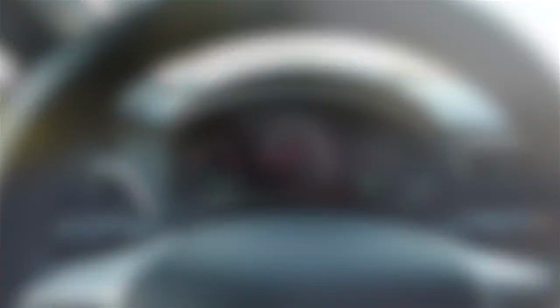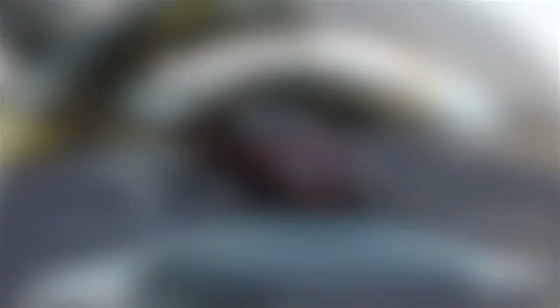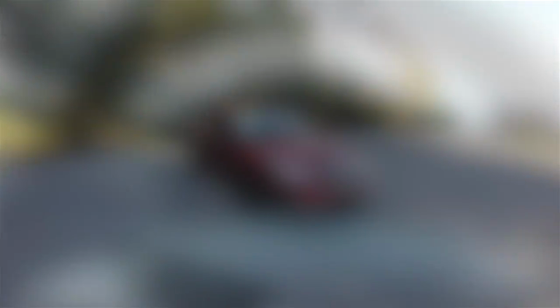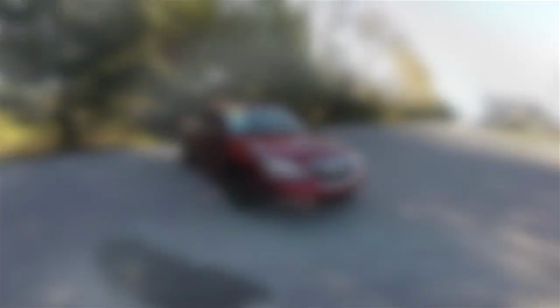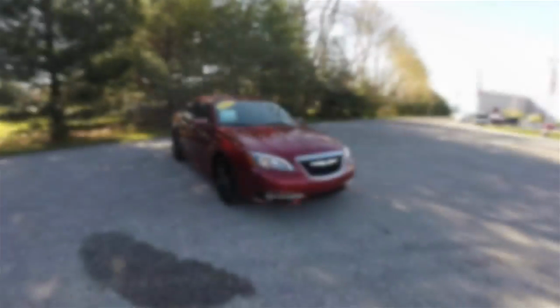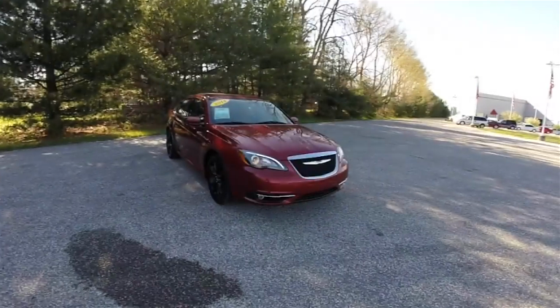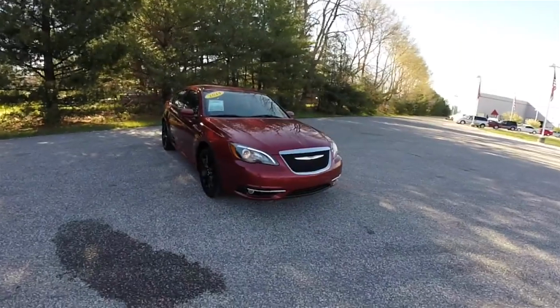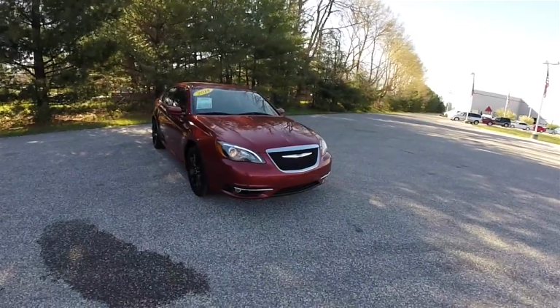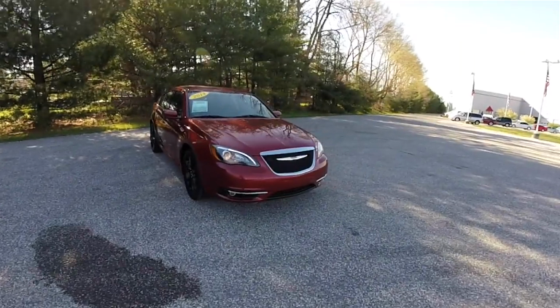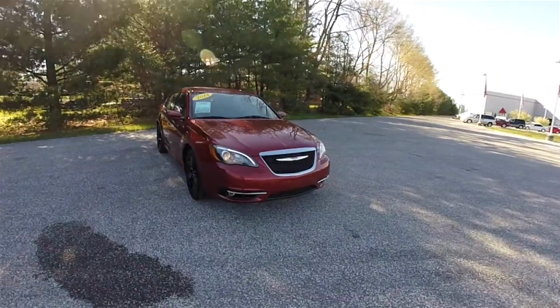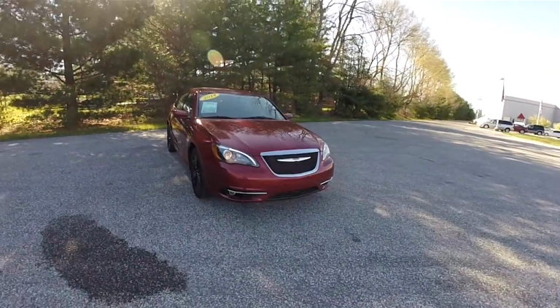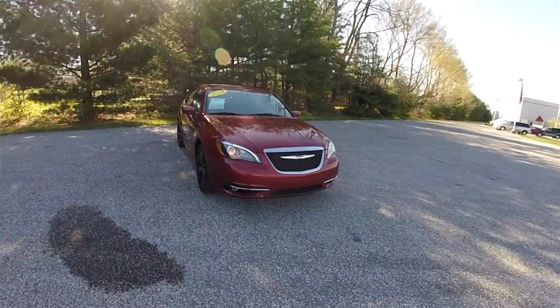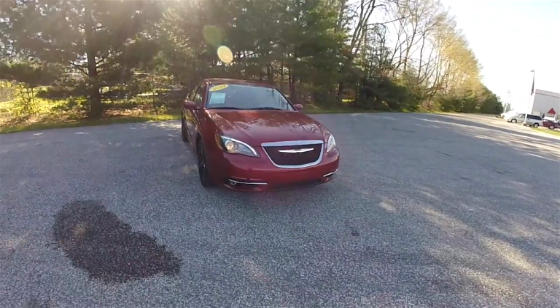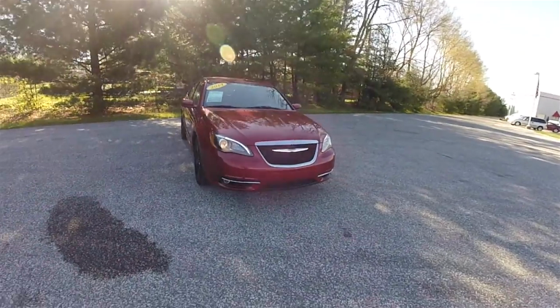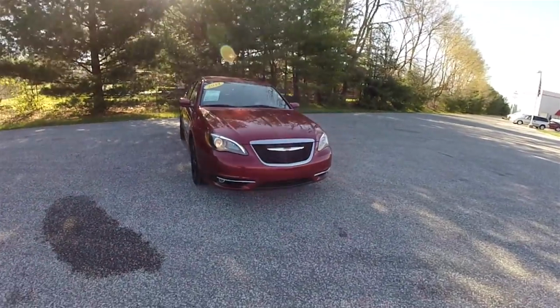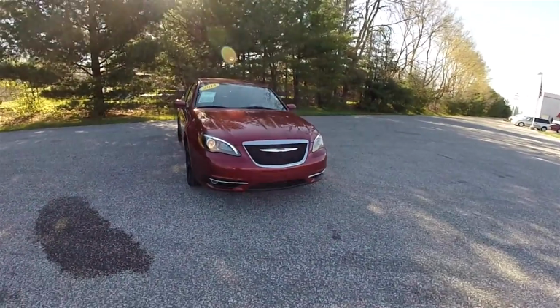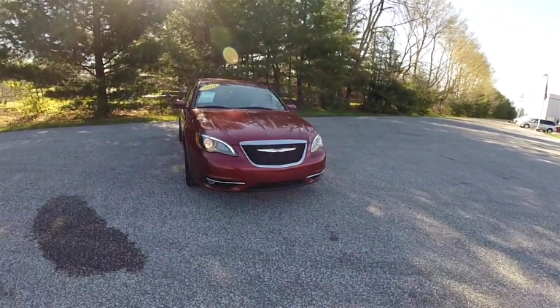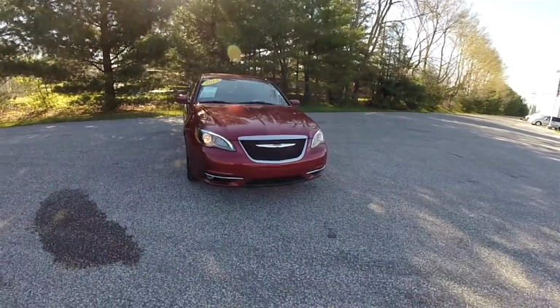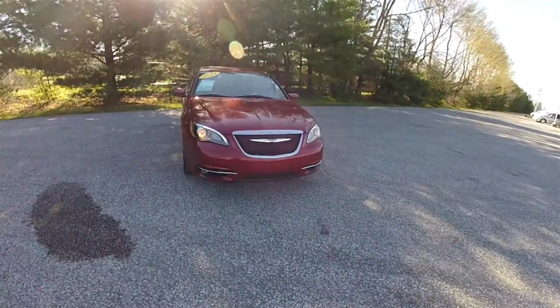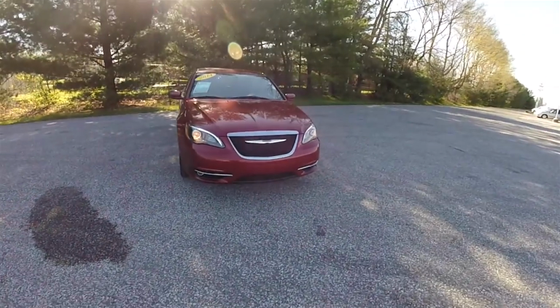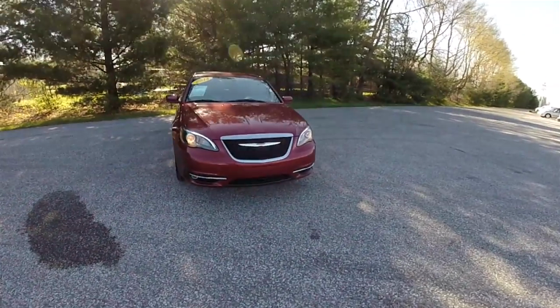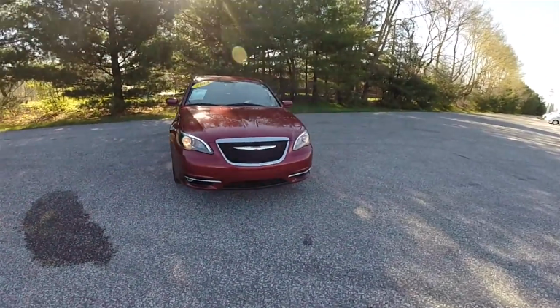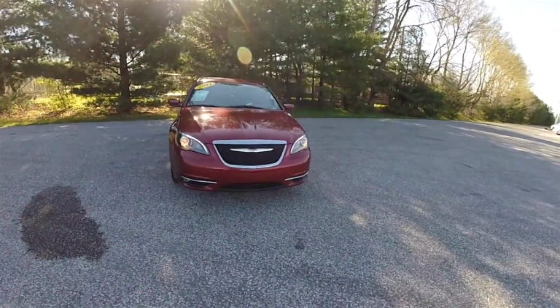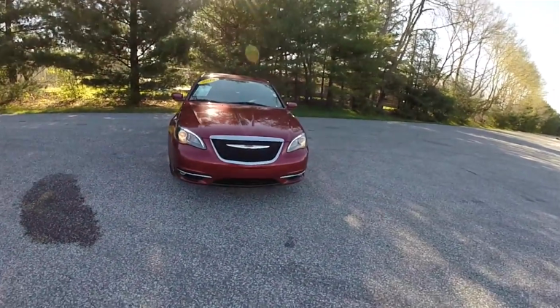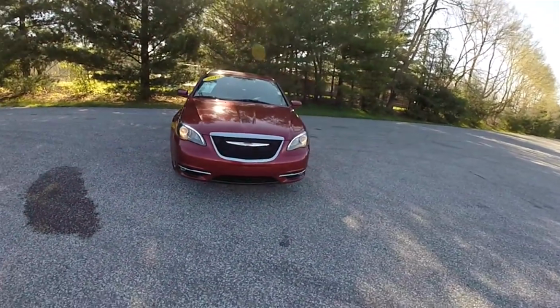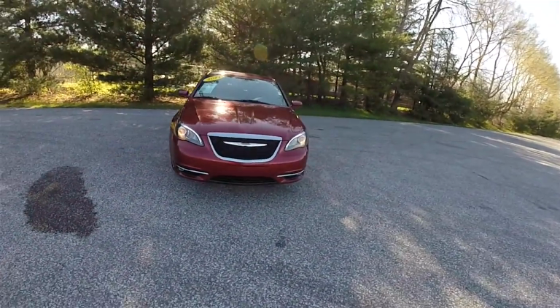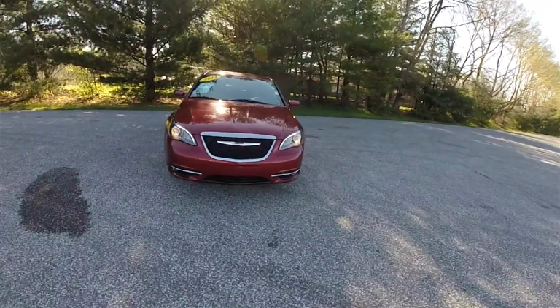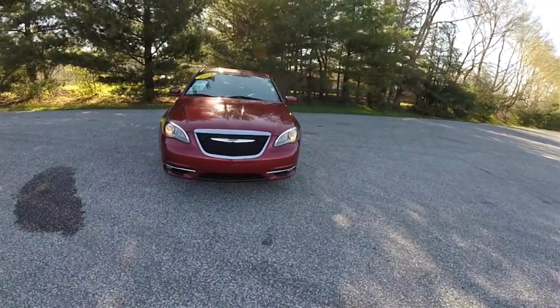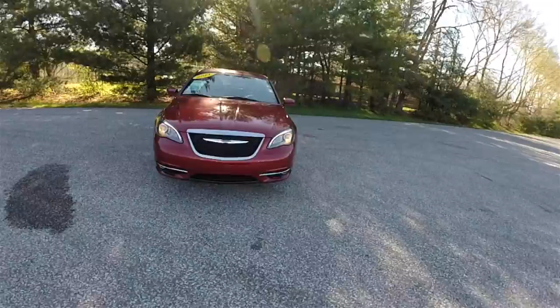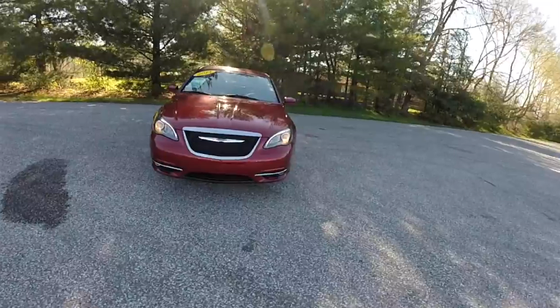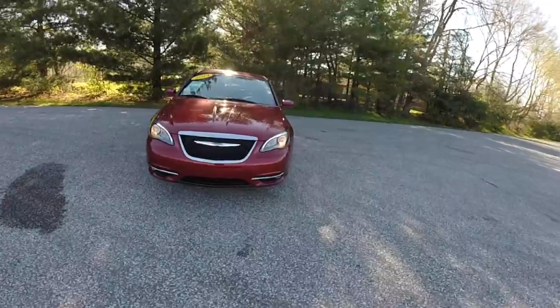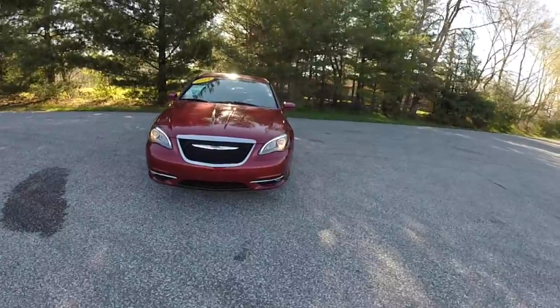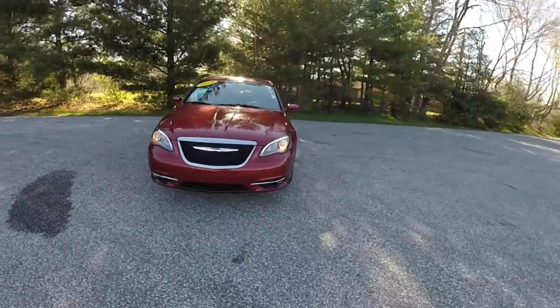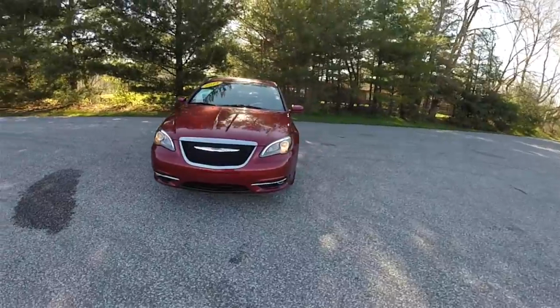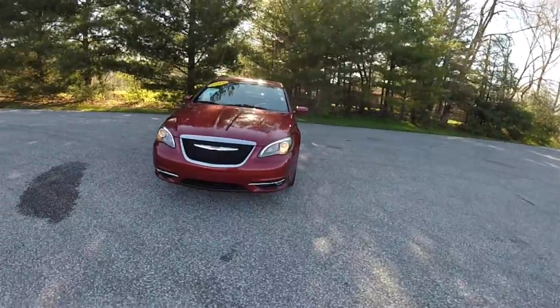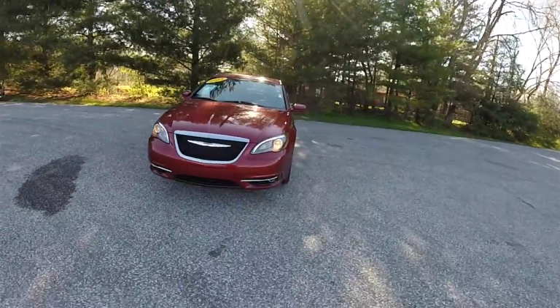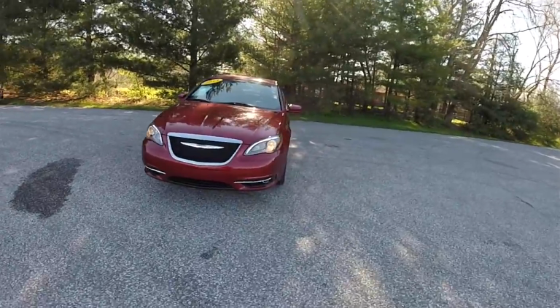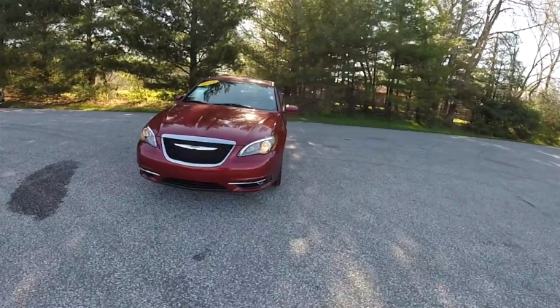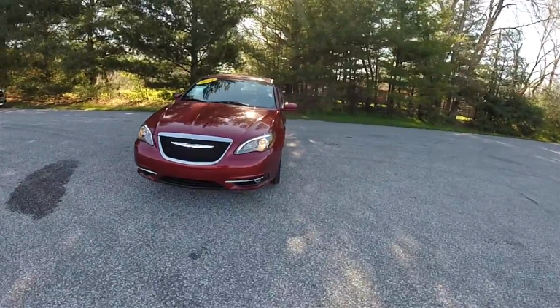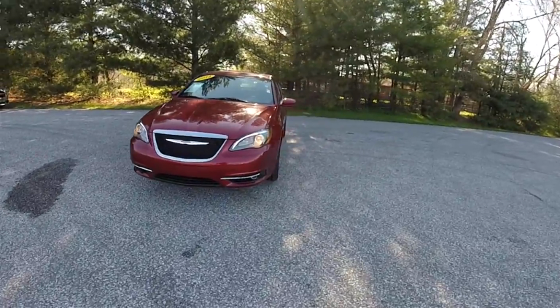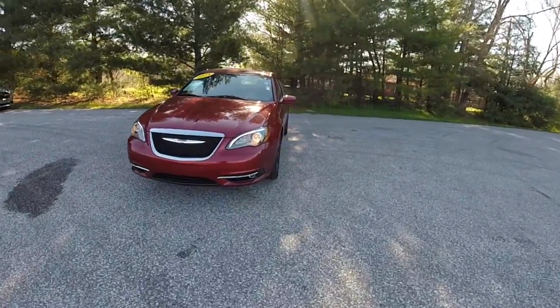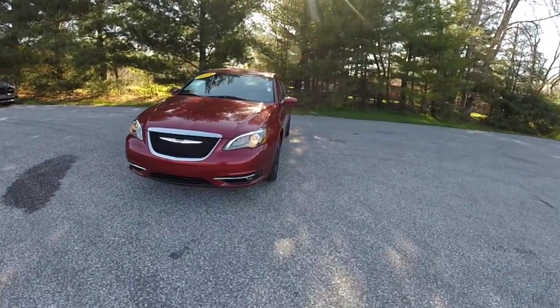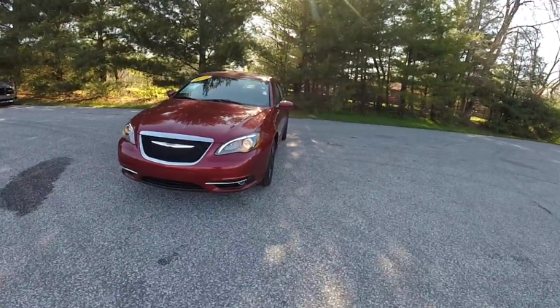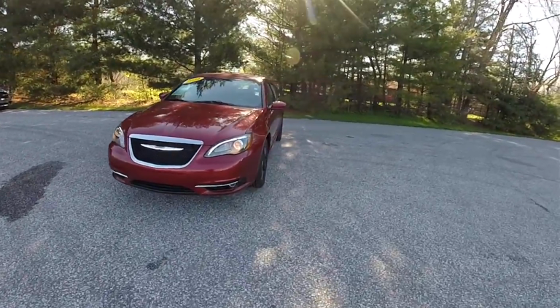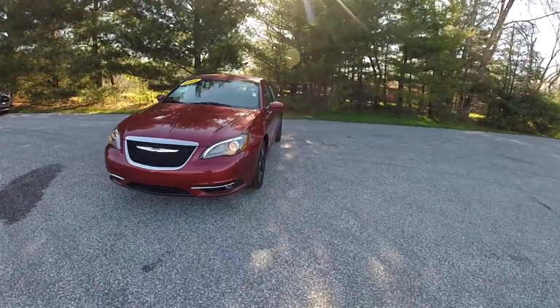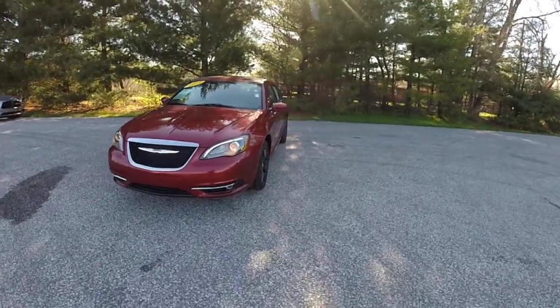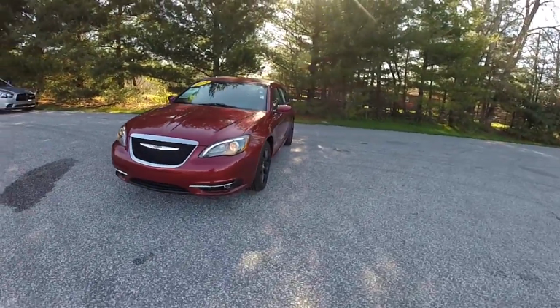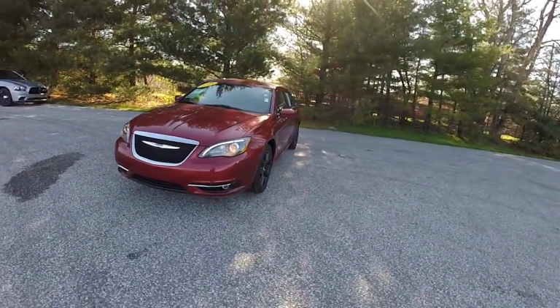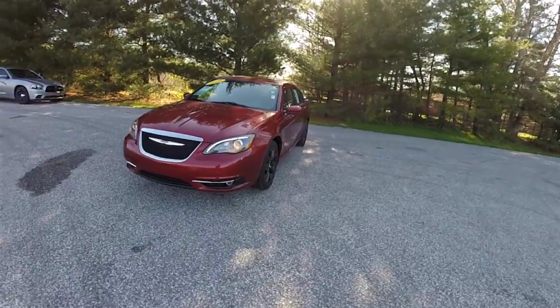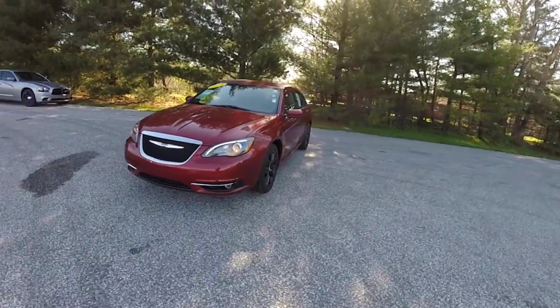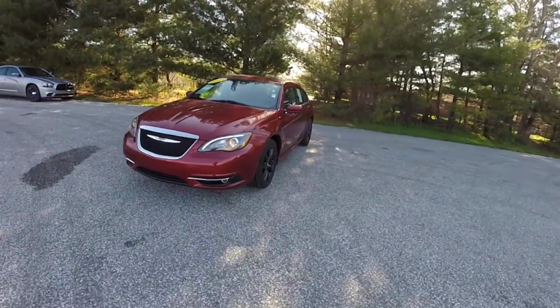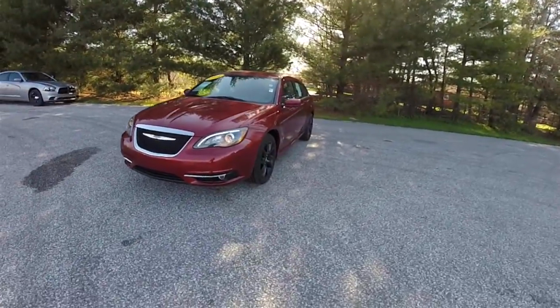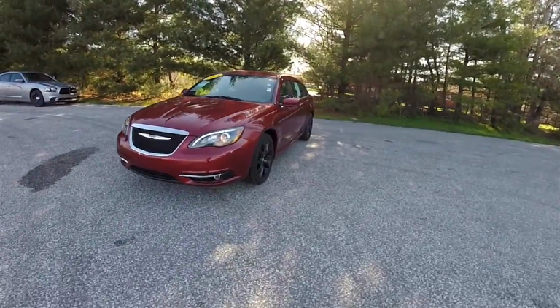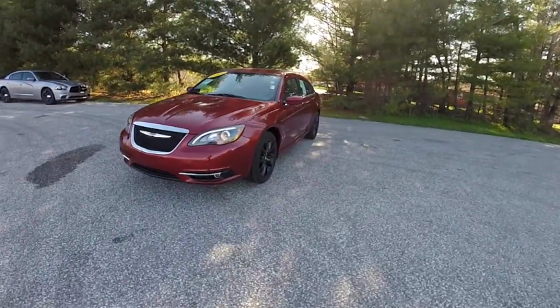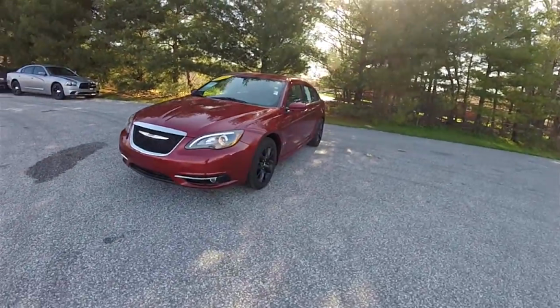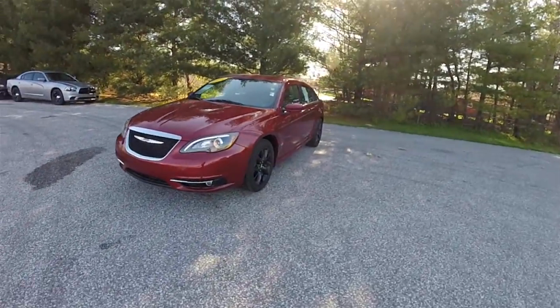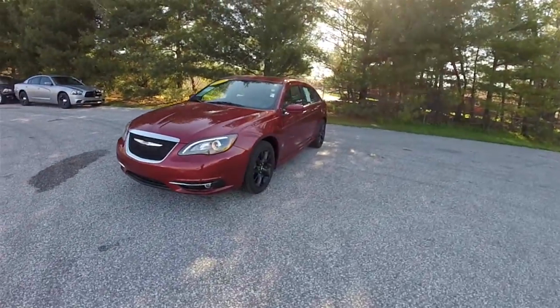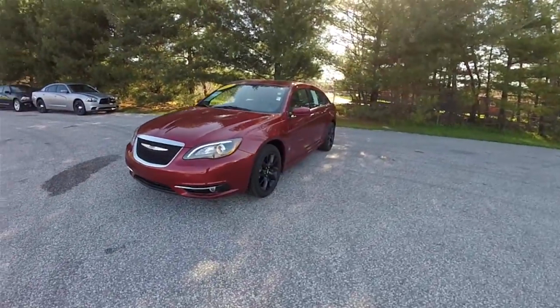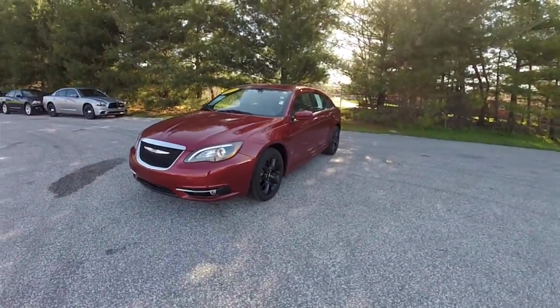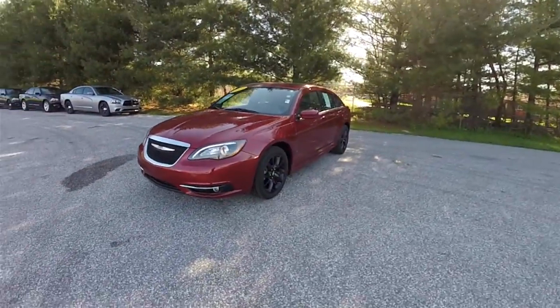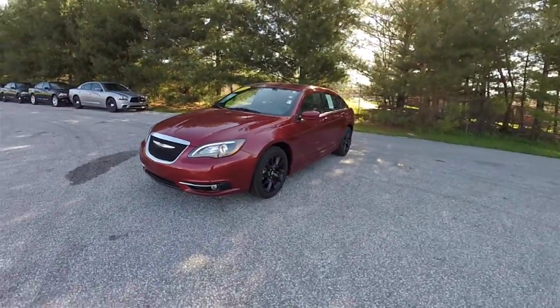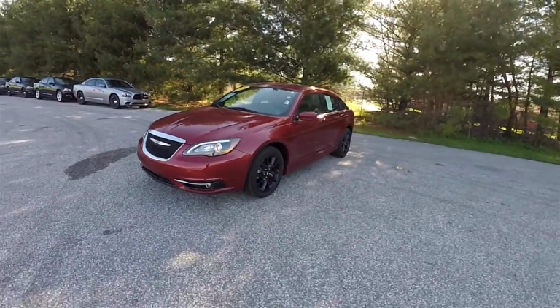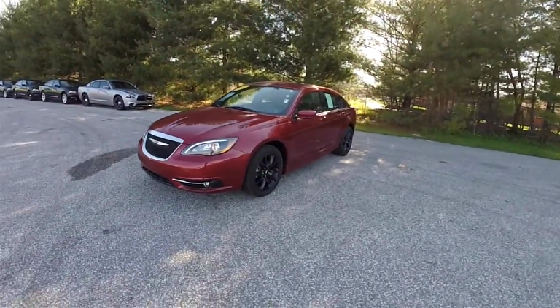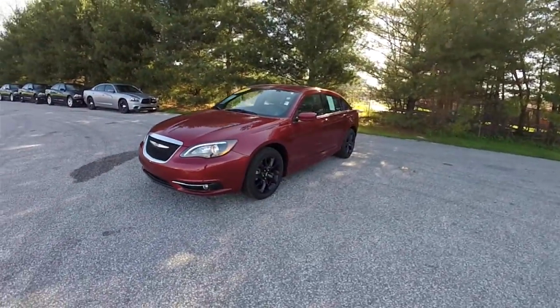Hello everyone. Today we're going to take a quick walk around and look at this 2014 Chrysler 200 Super S Premium.